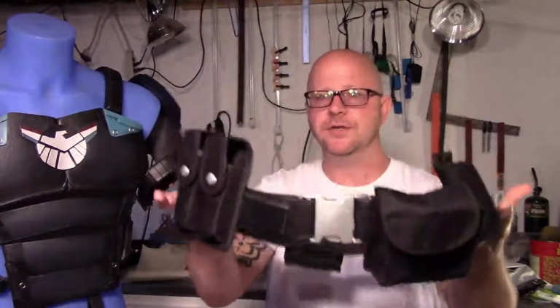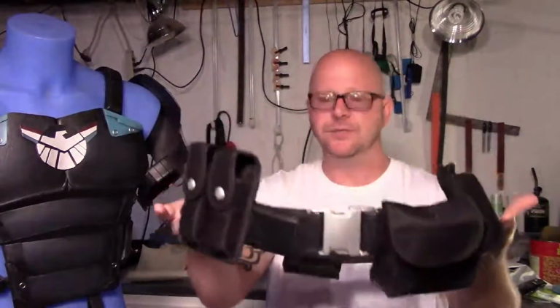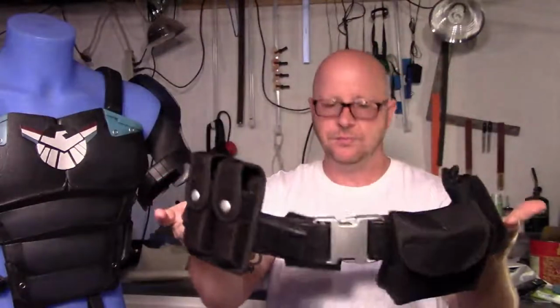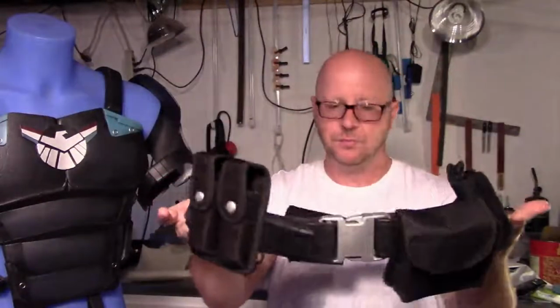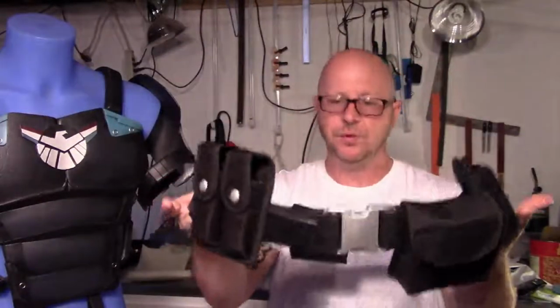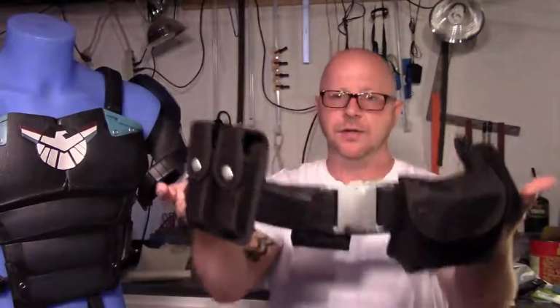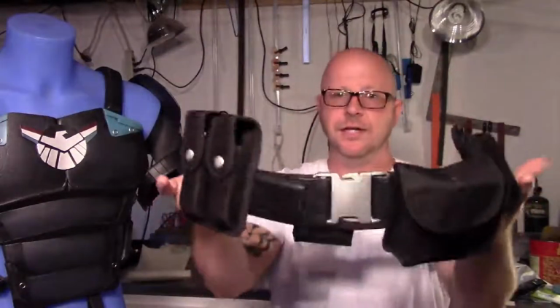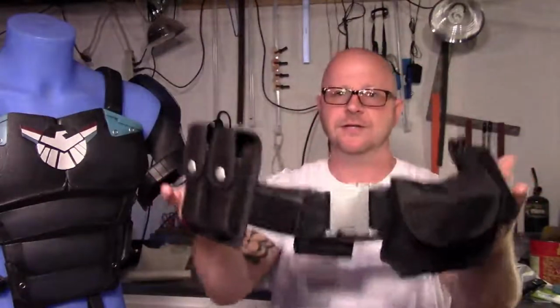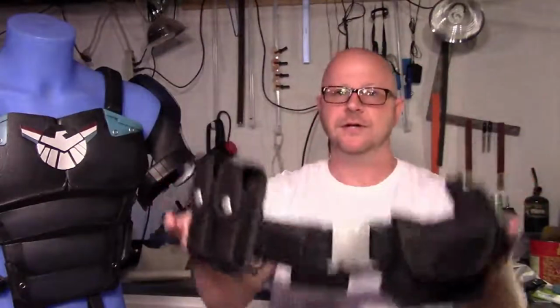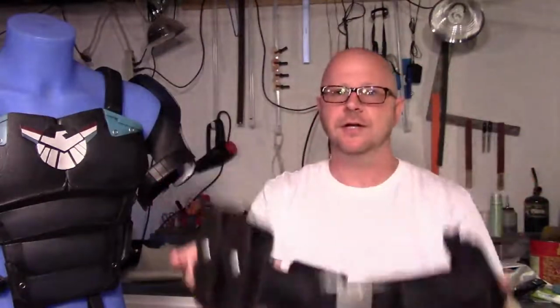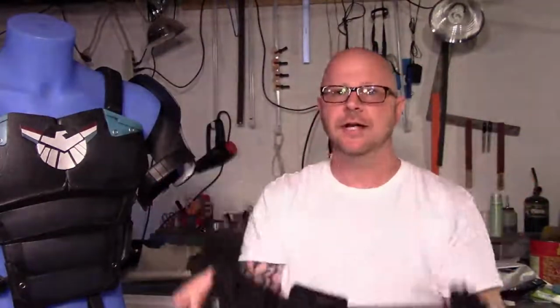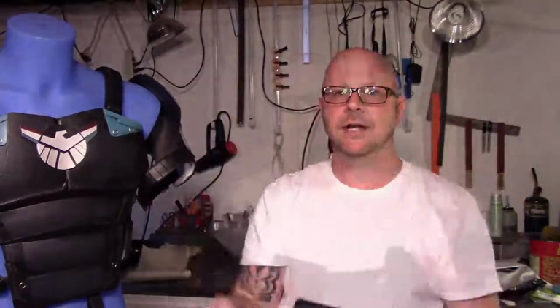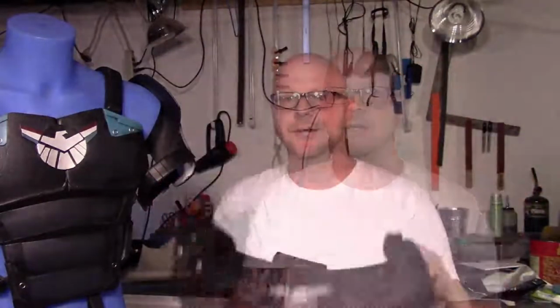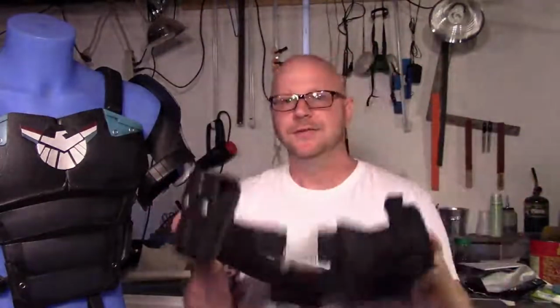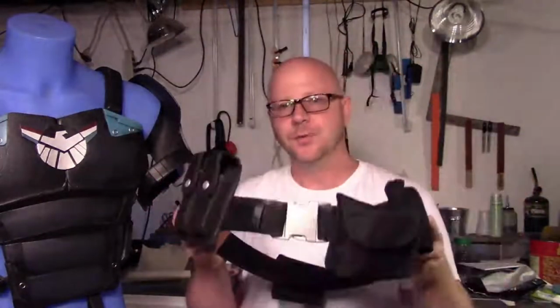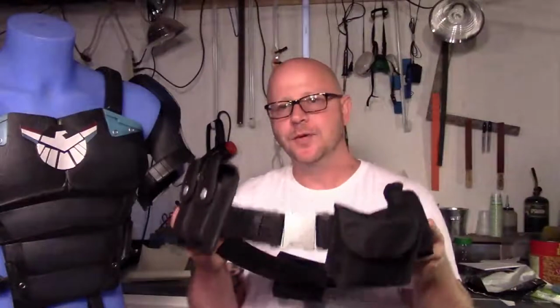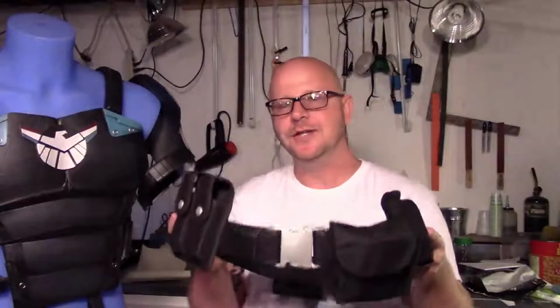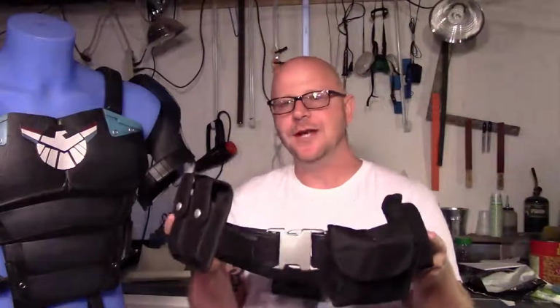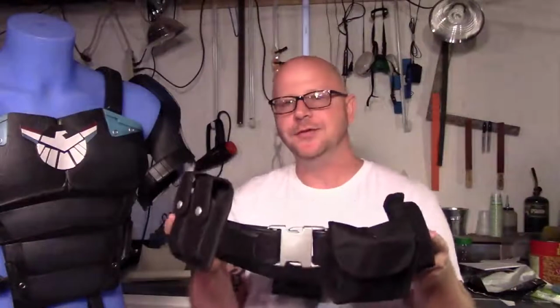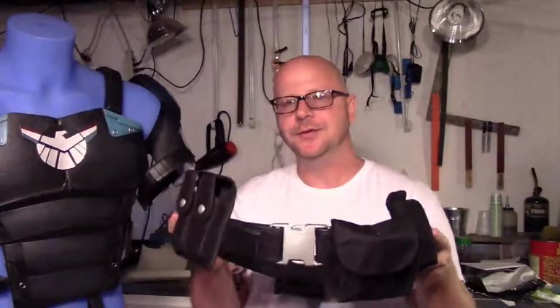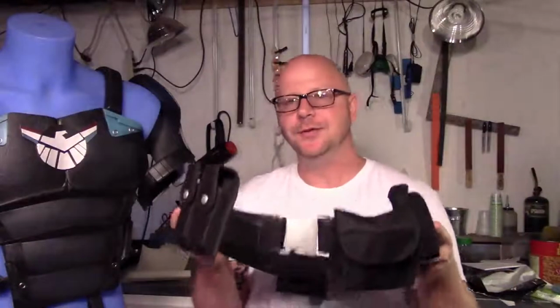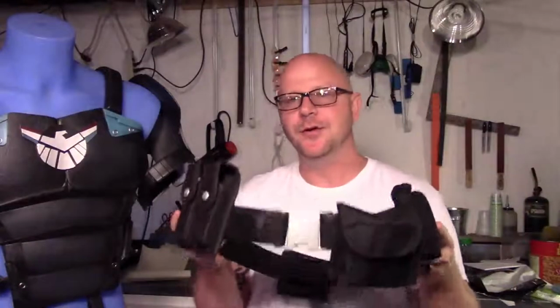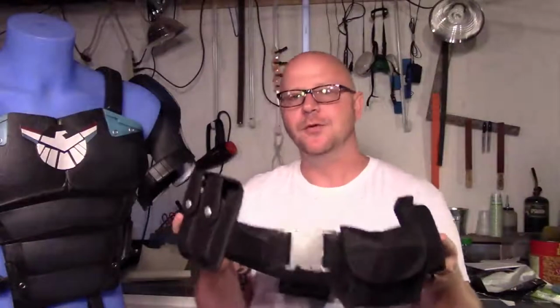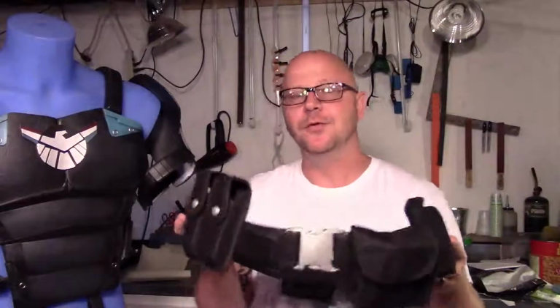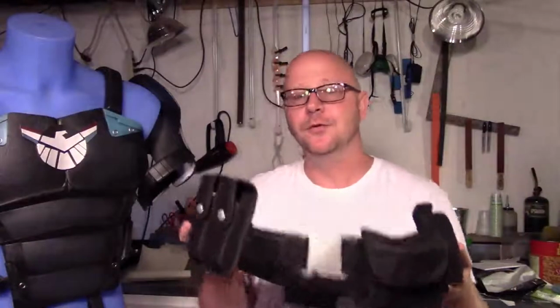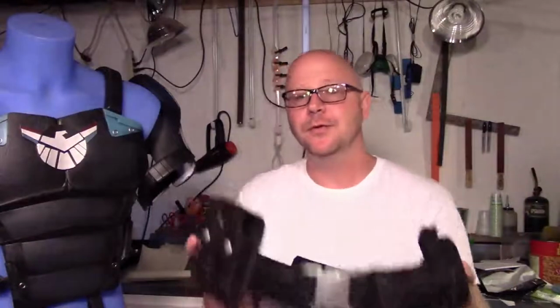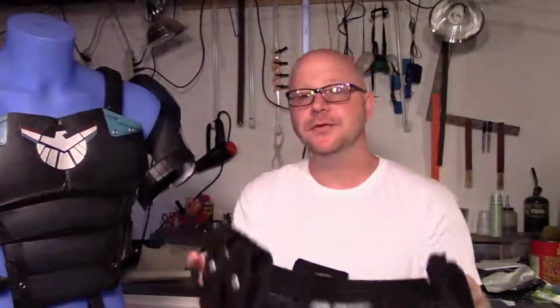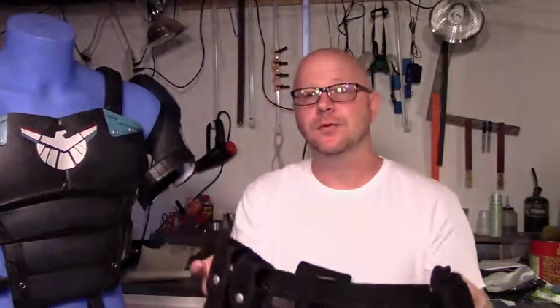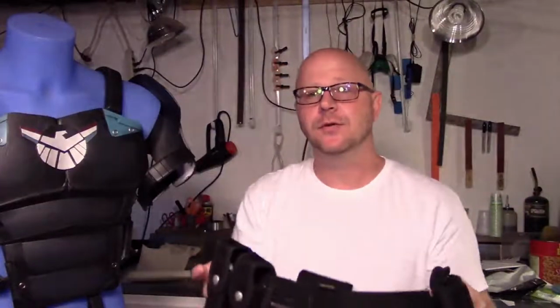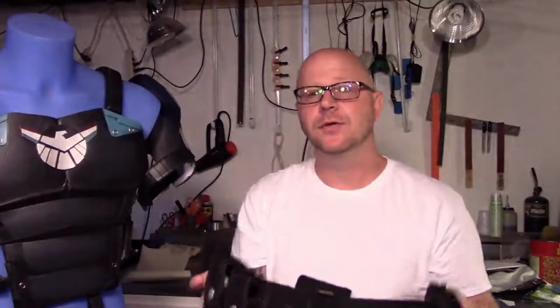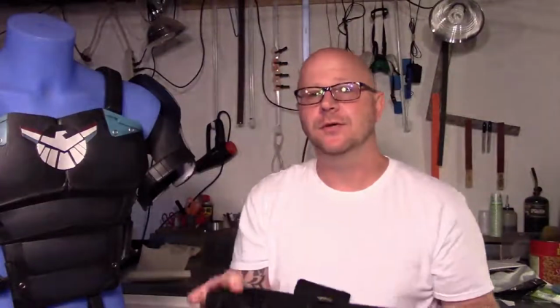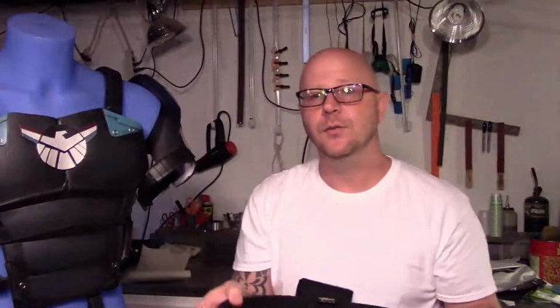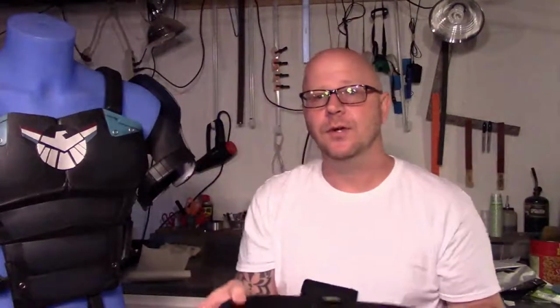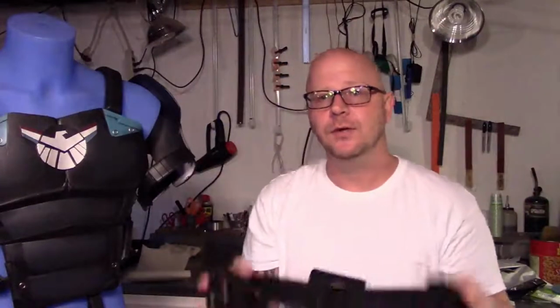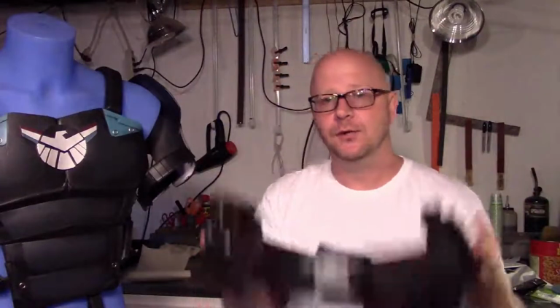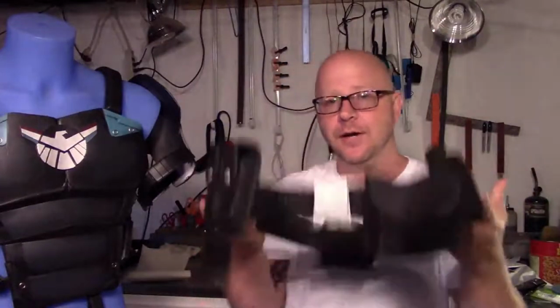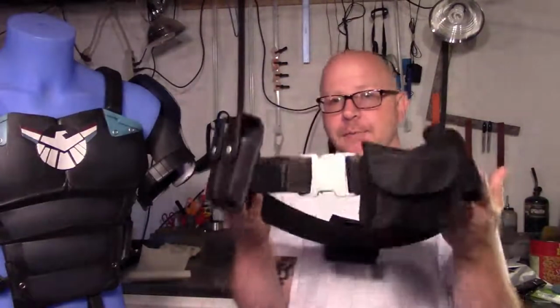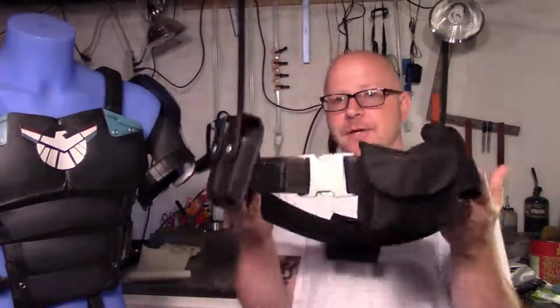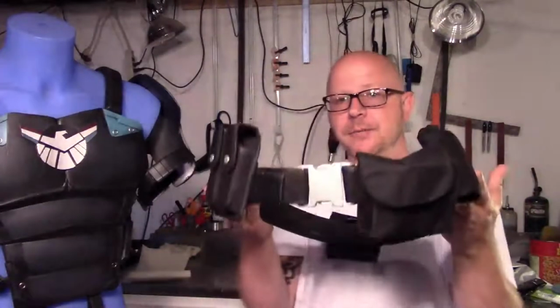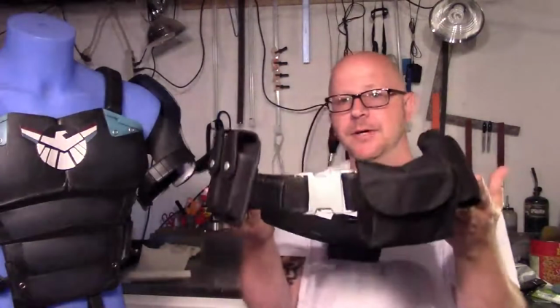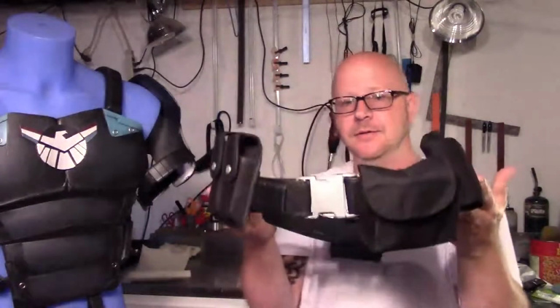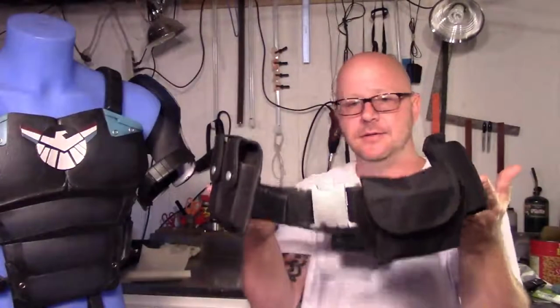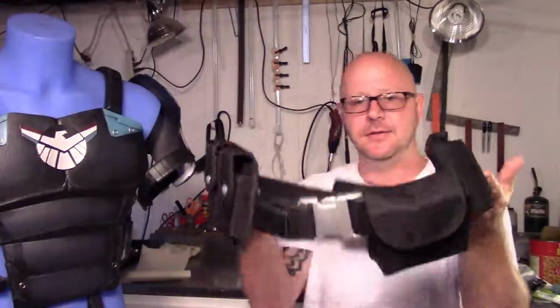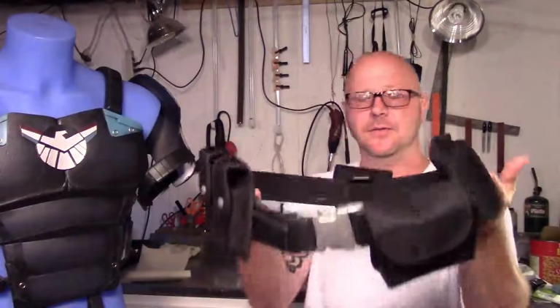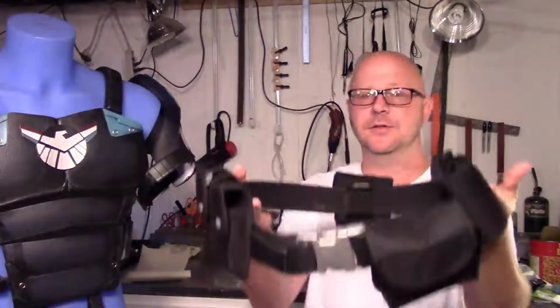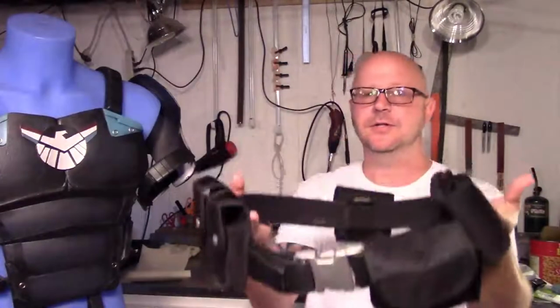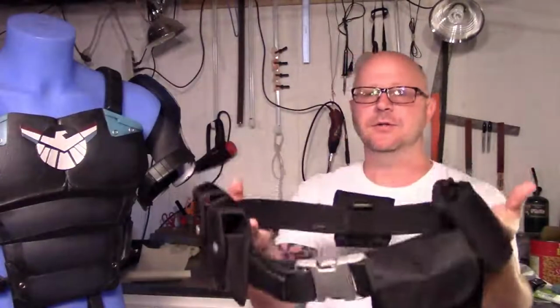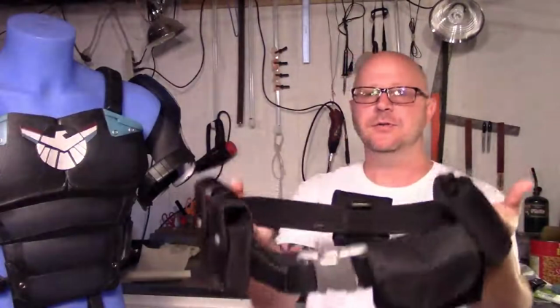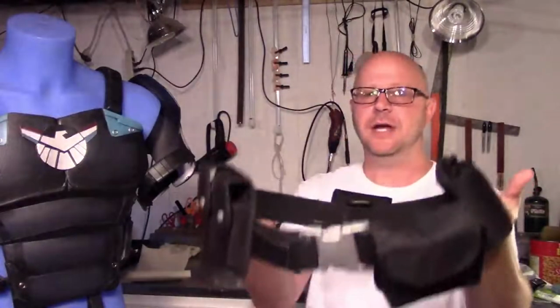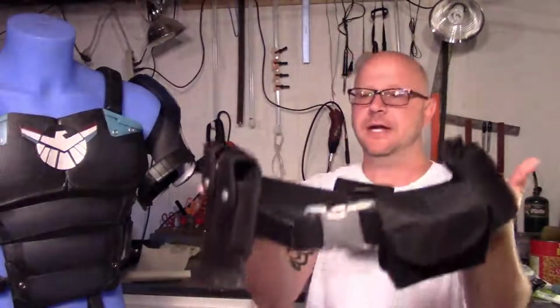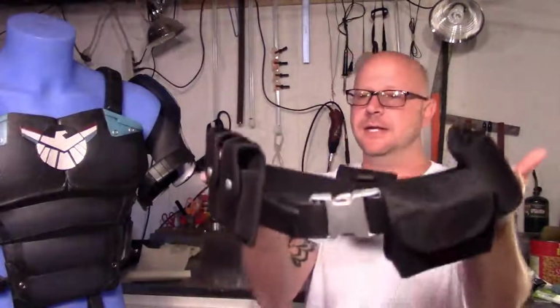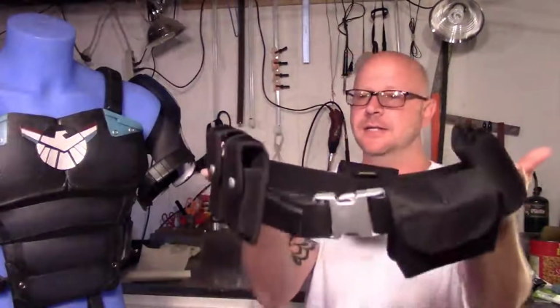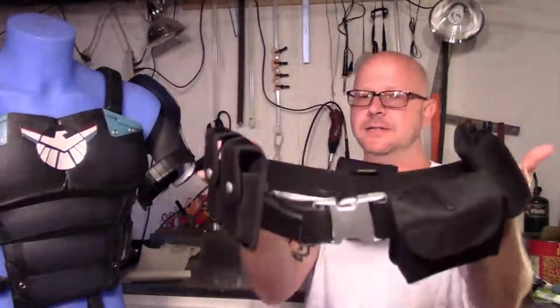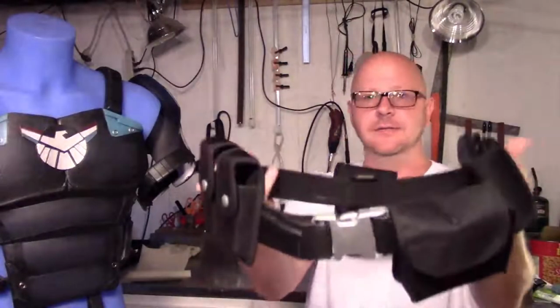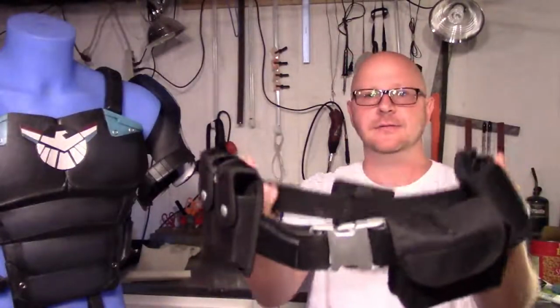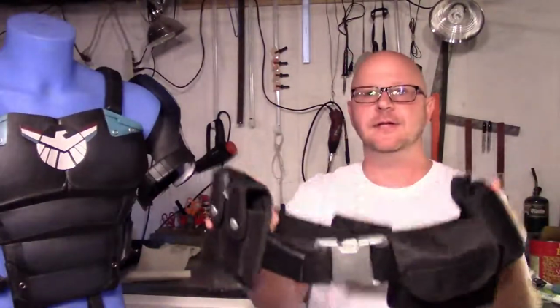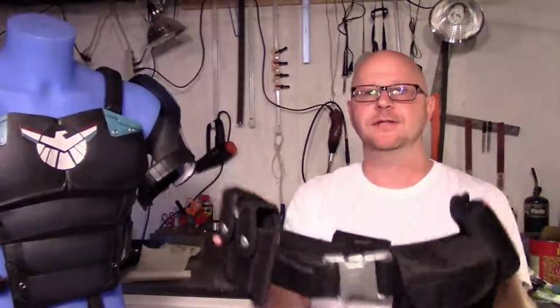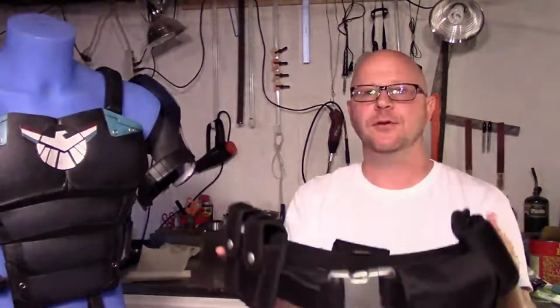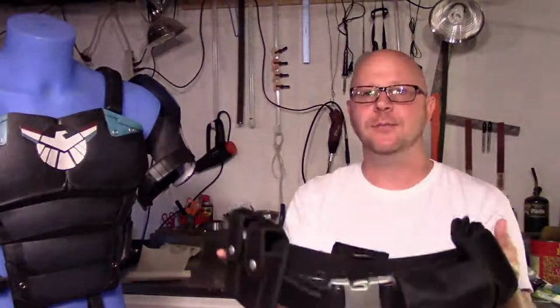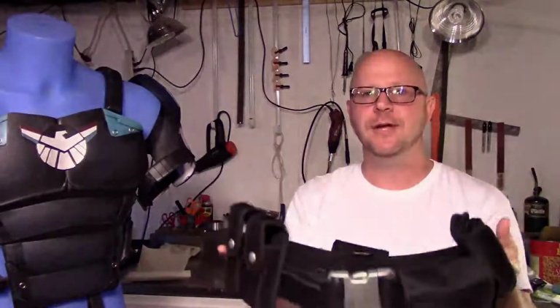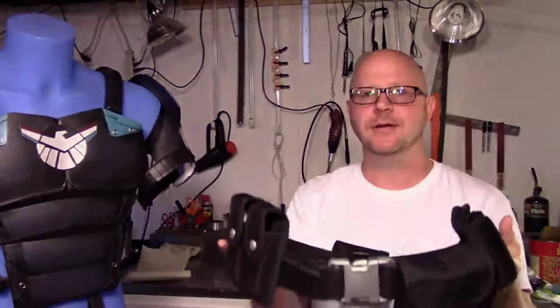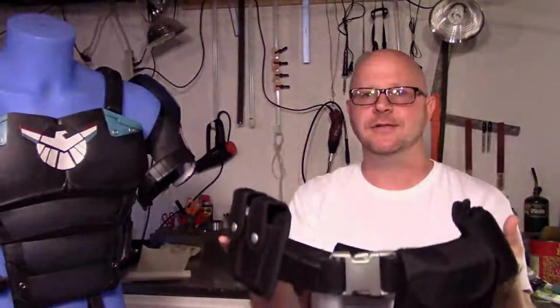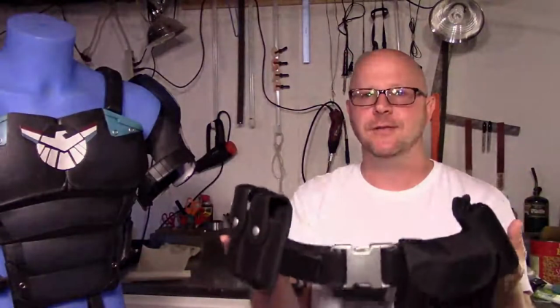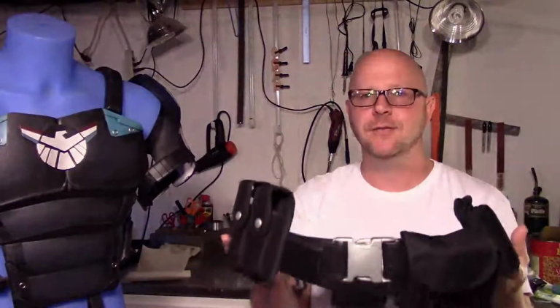So we're going to get started now. Run down to your local thrift store or Goodwill, grab you a belt or two, and let's start making something.